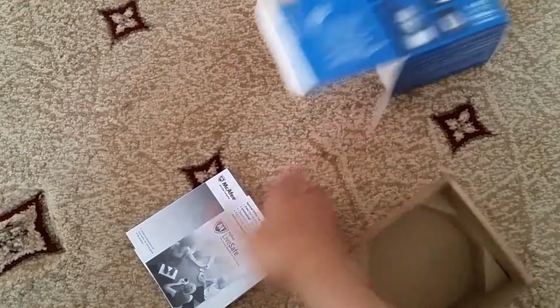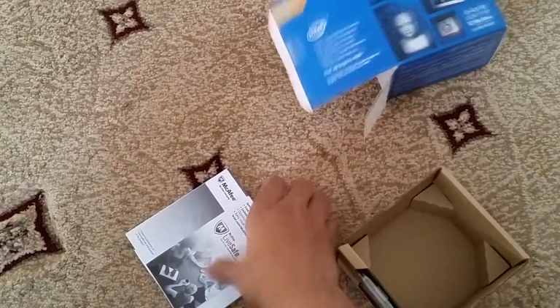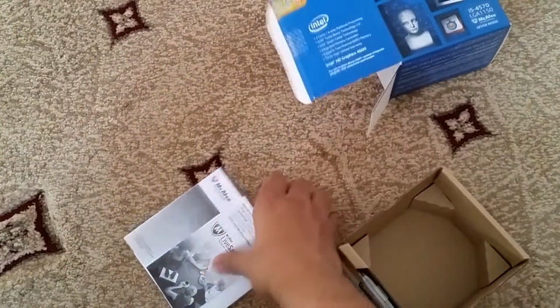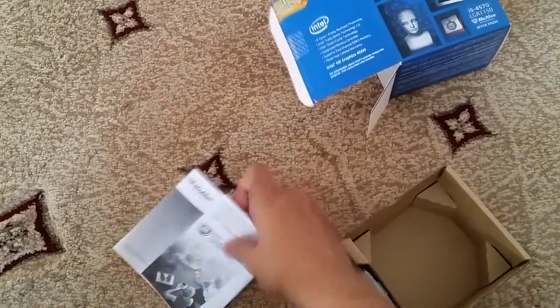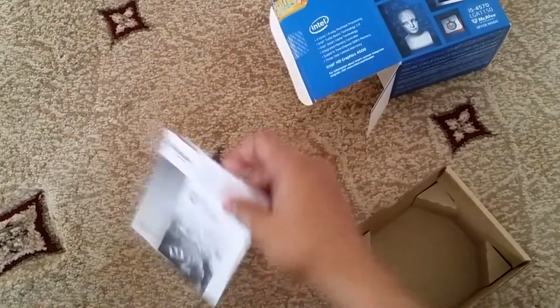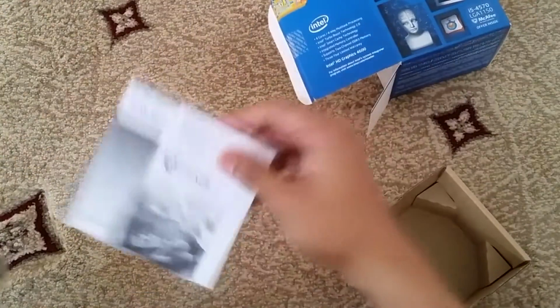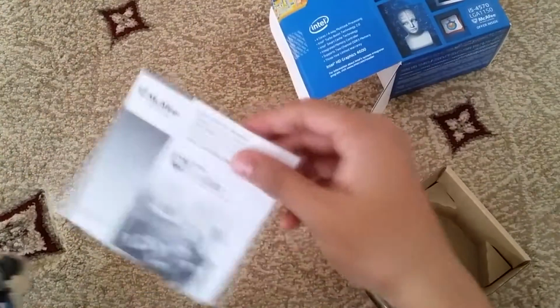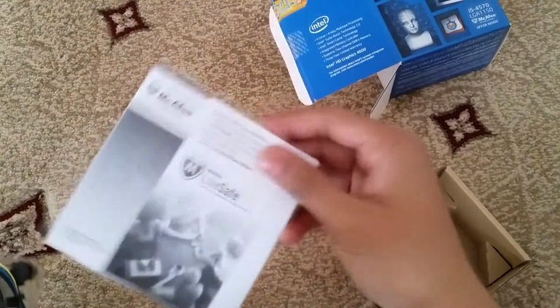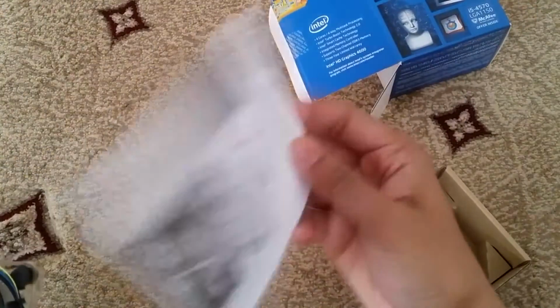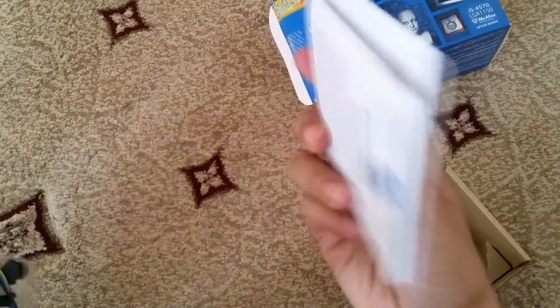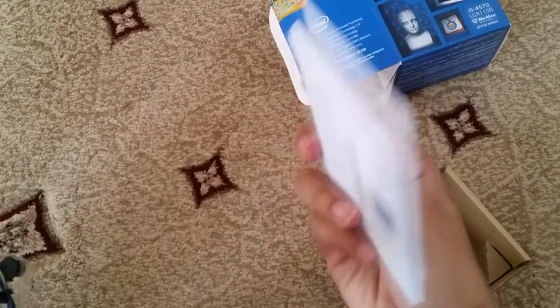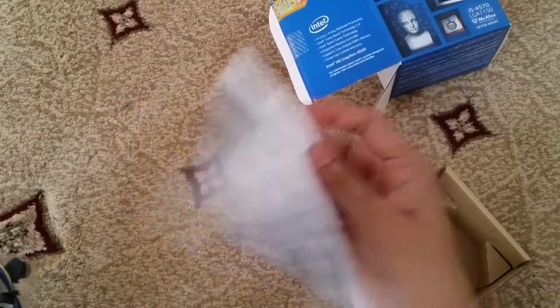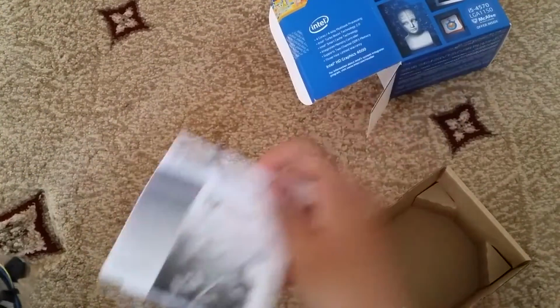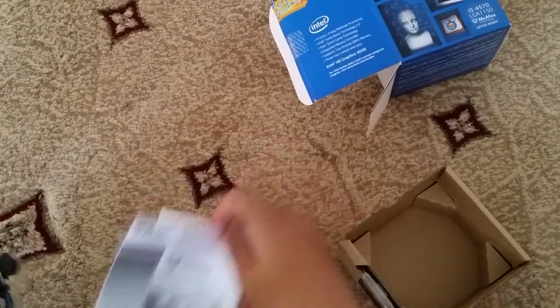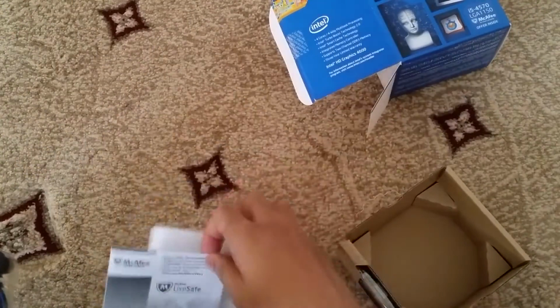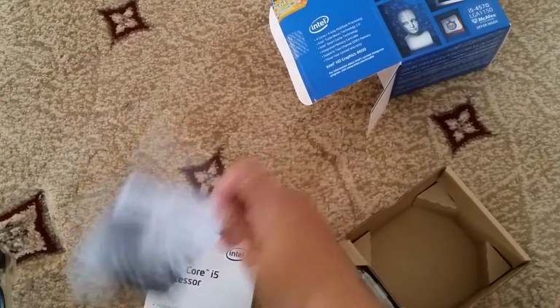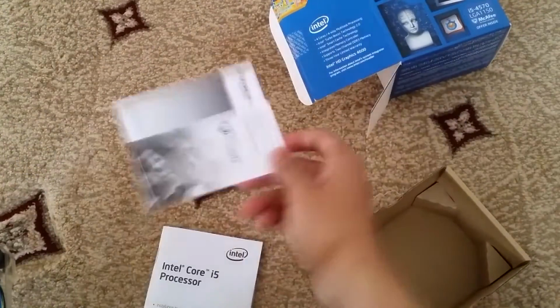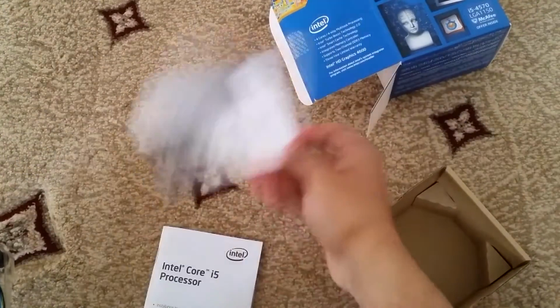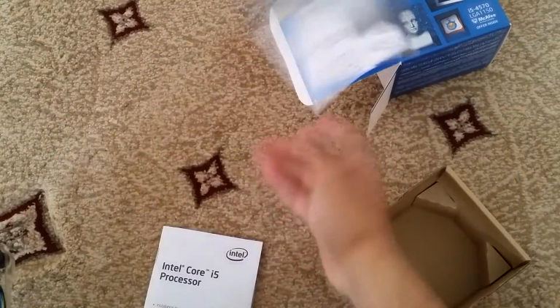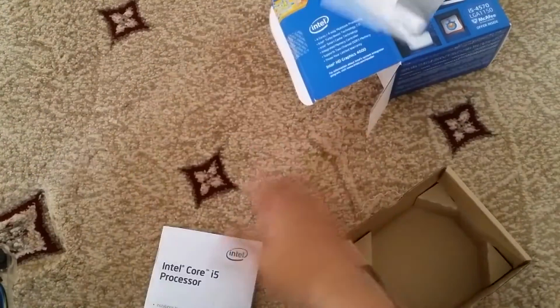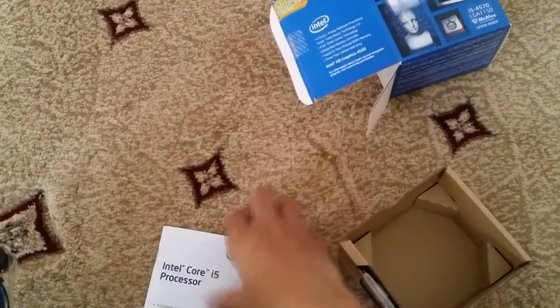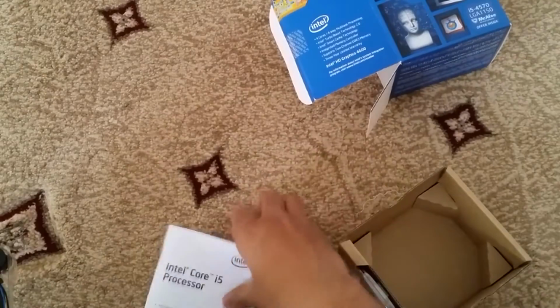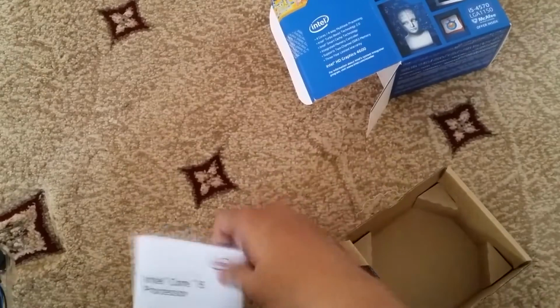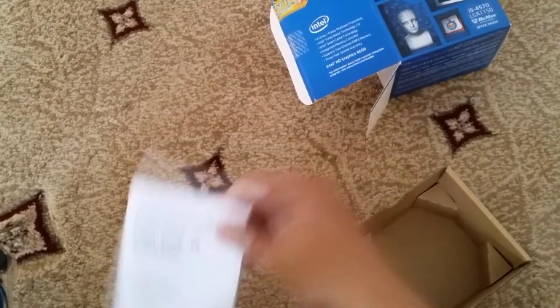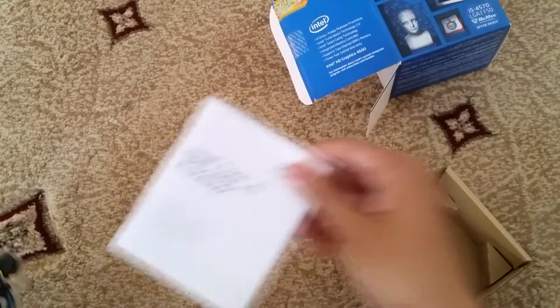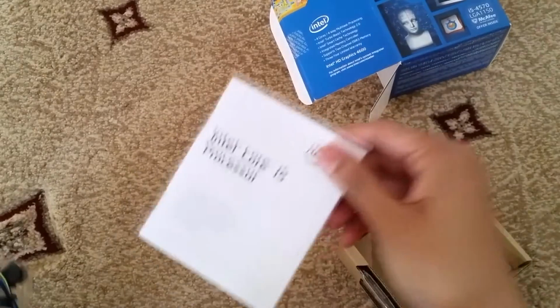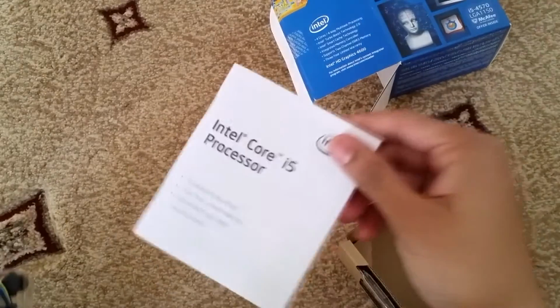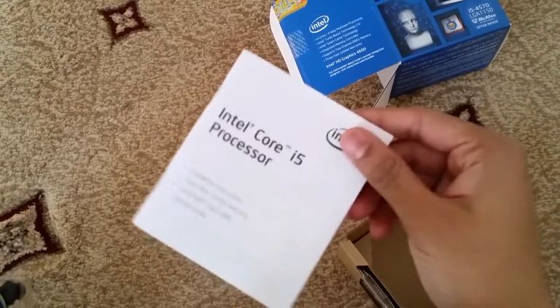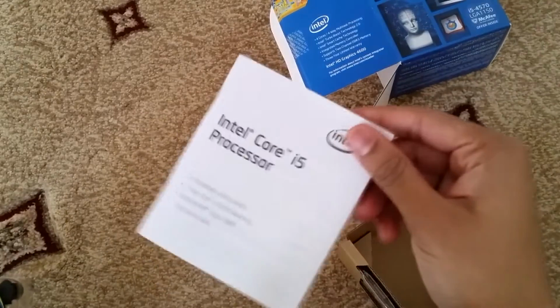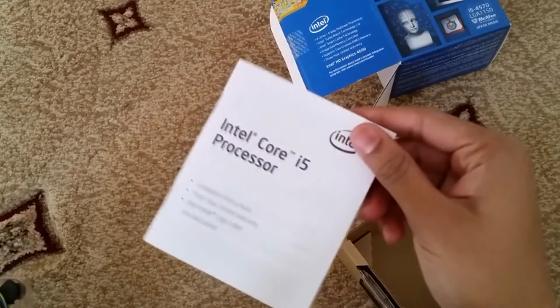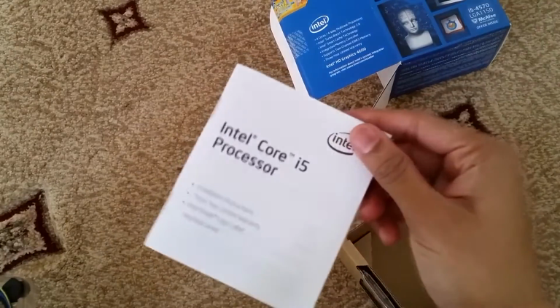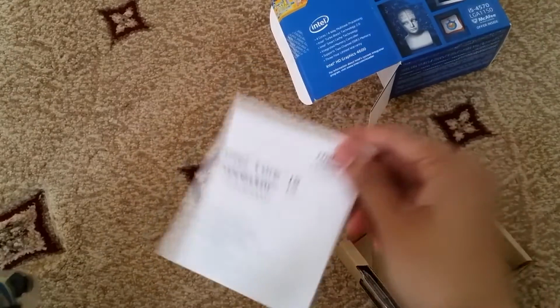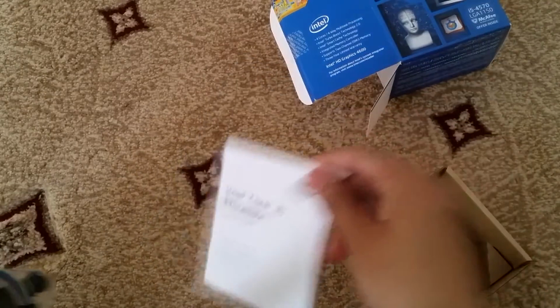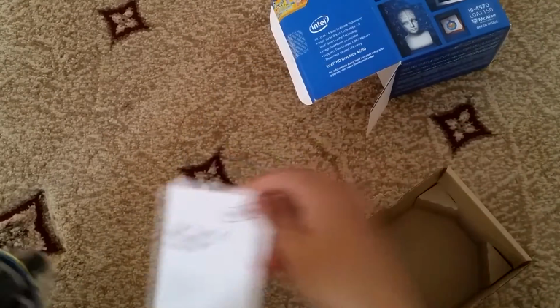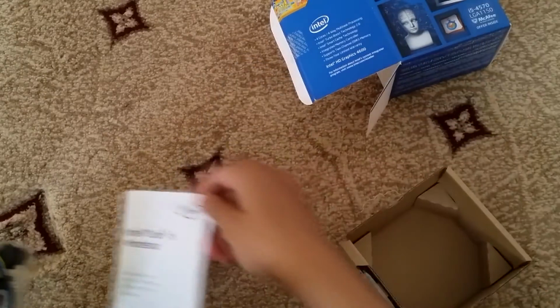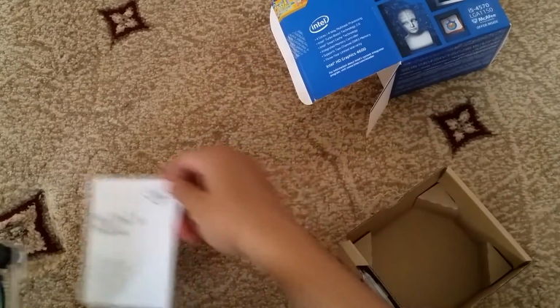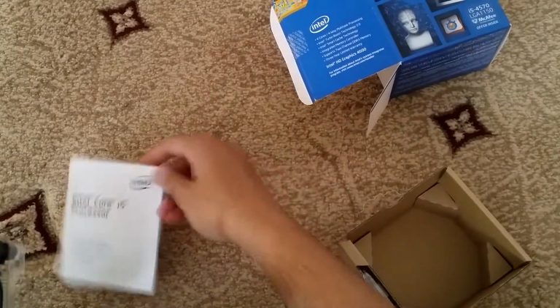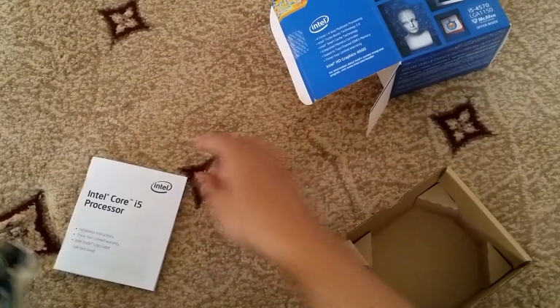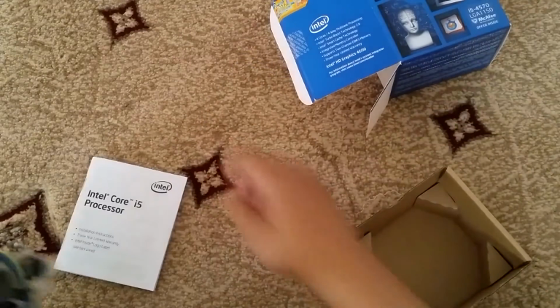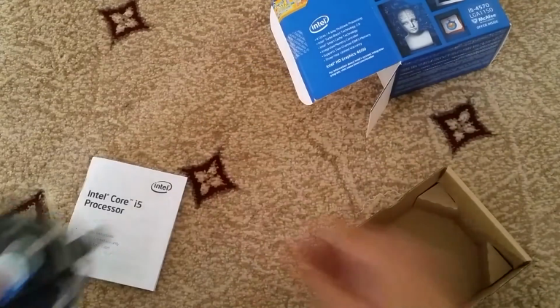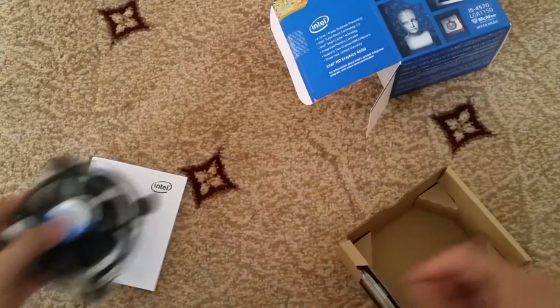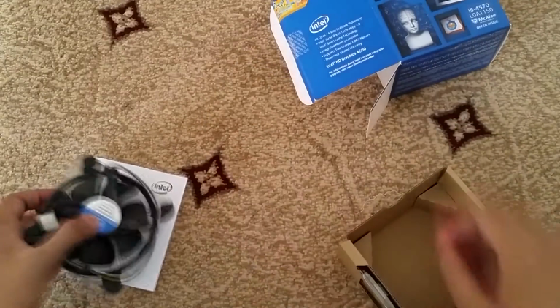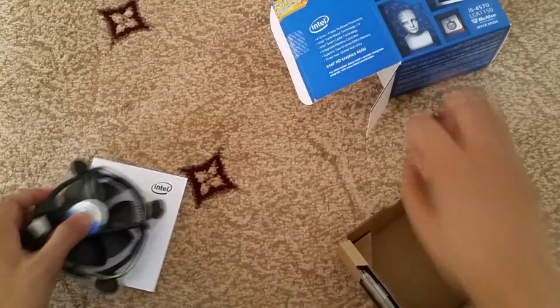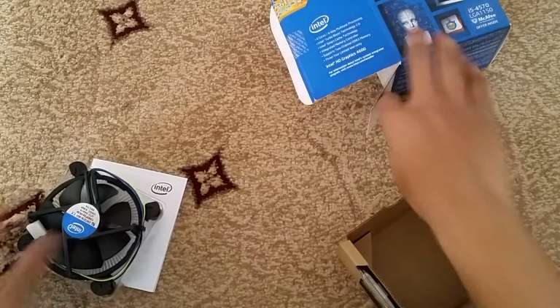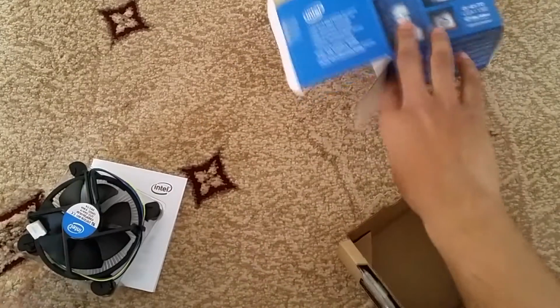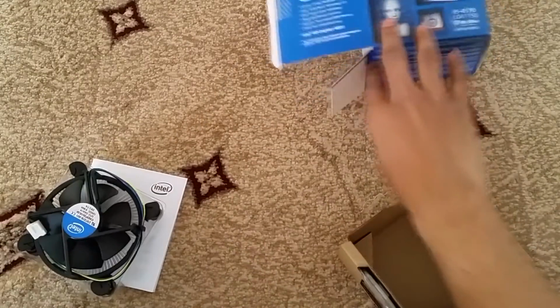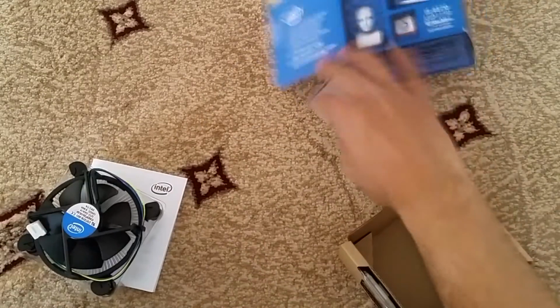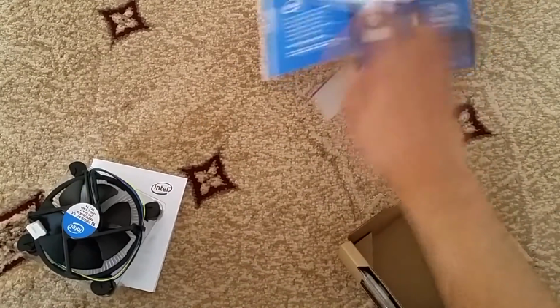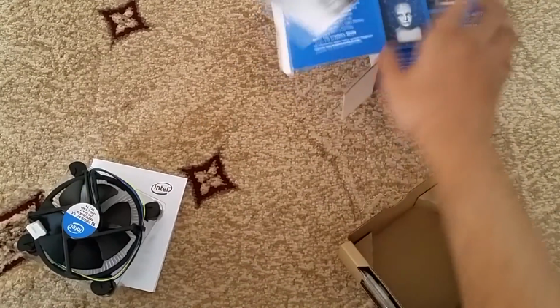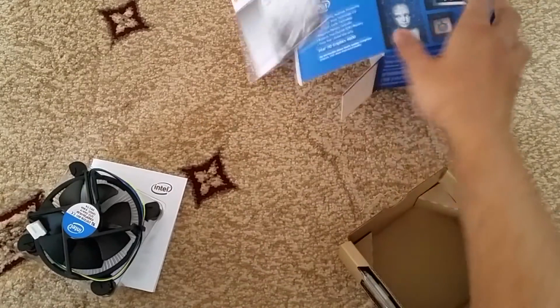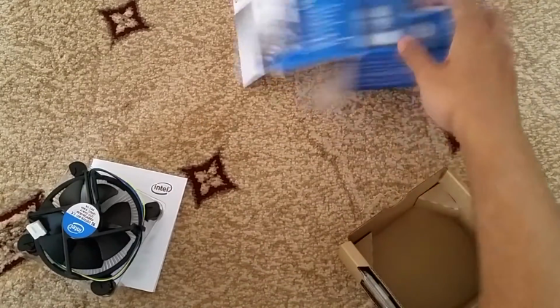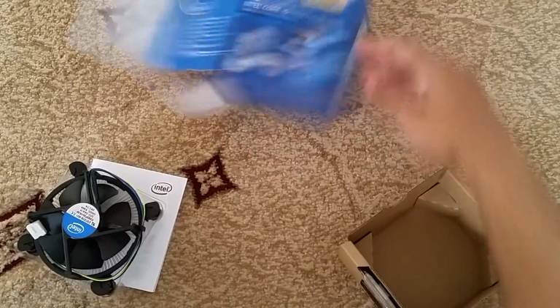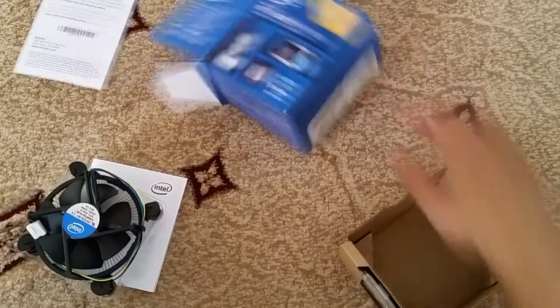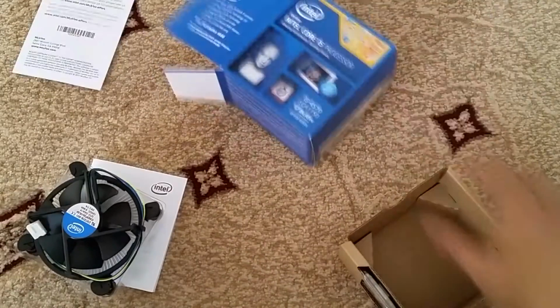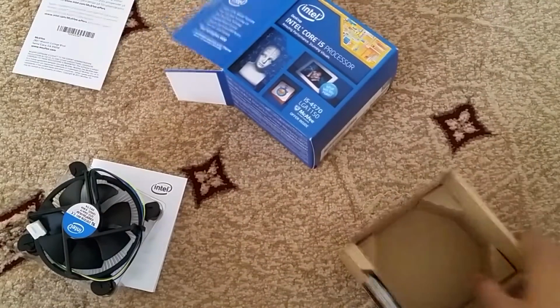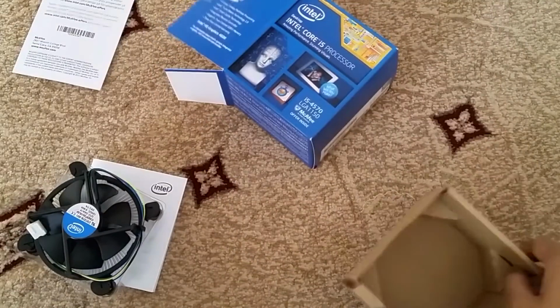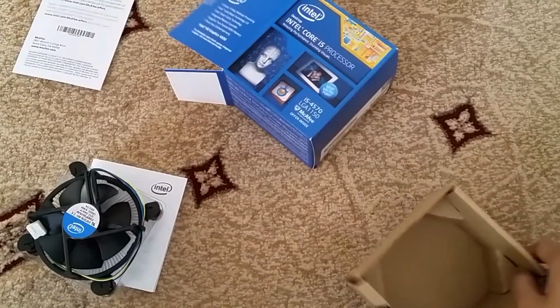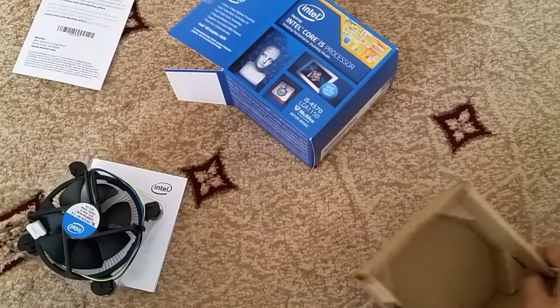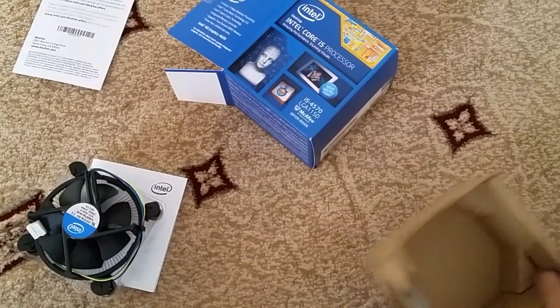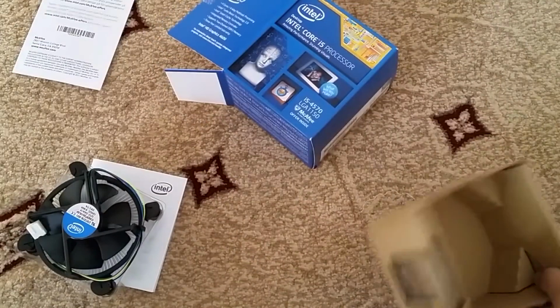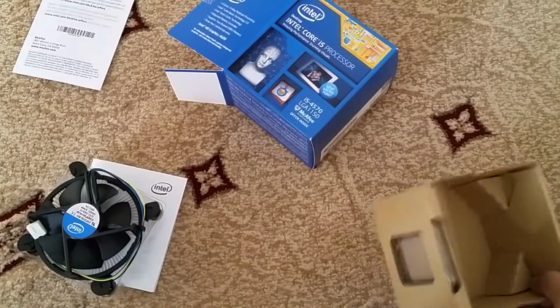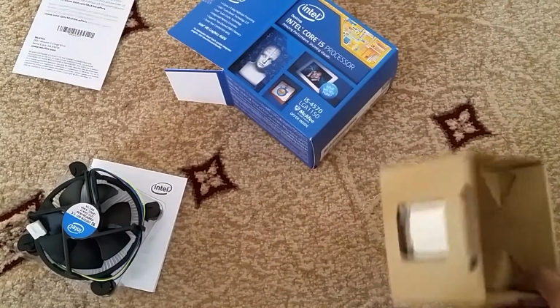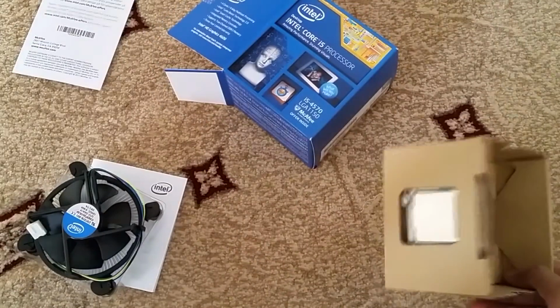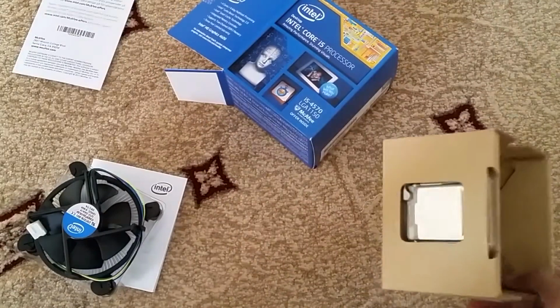Also included in the box is some McAfee documents and the Intel Core i5 instruction manuals.